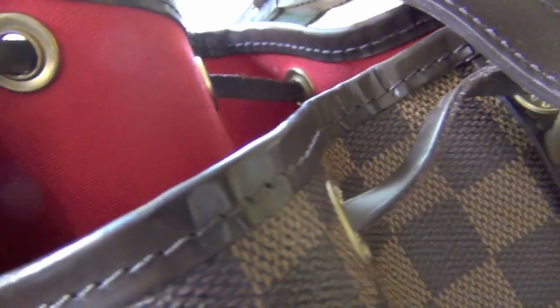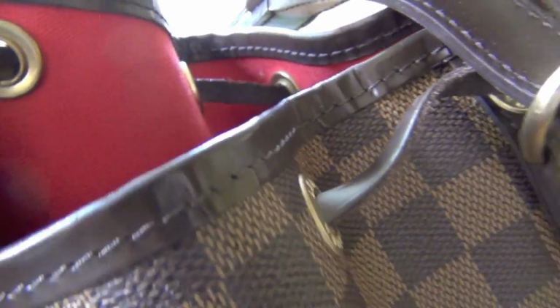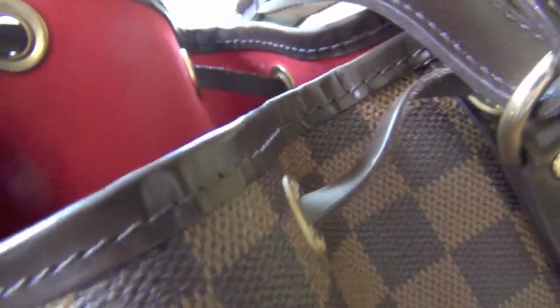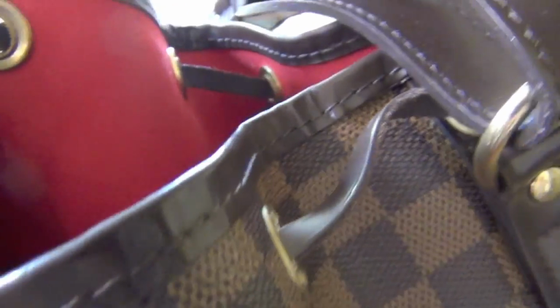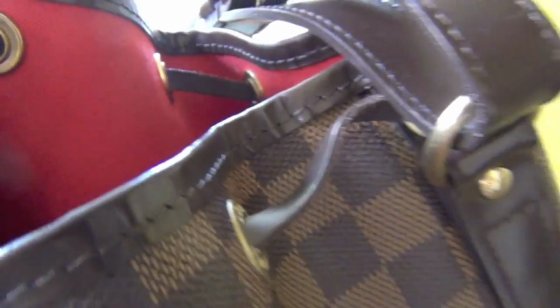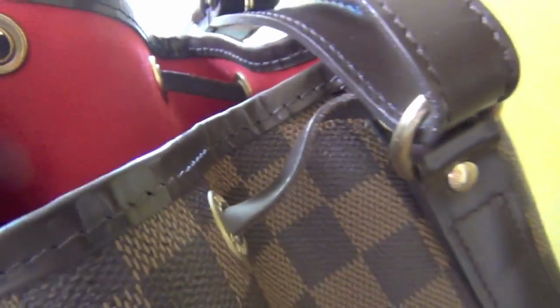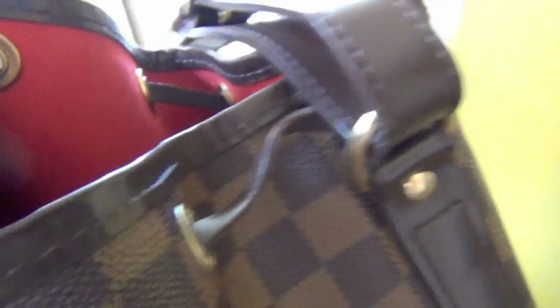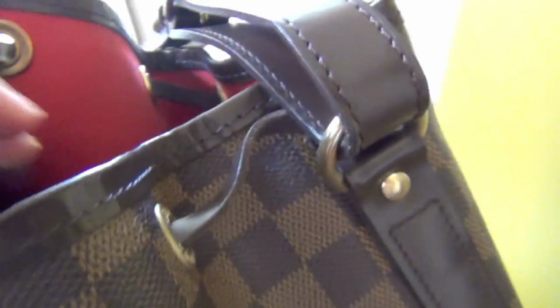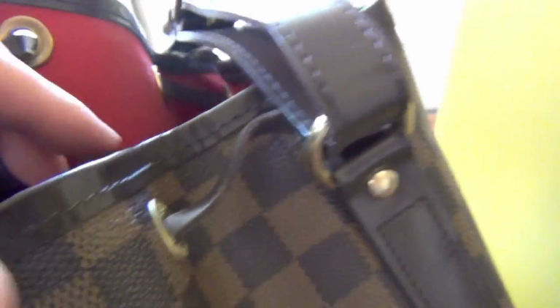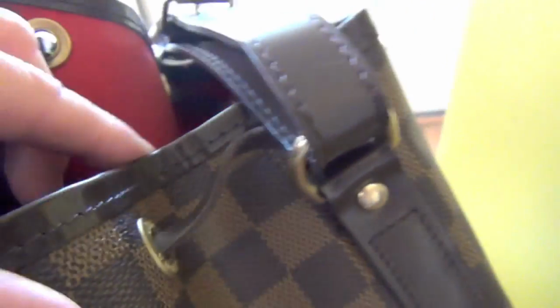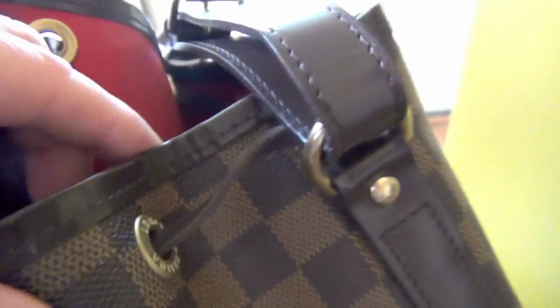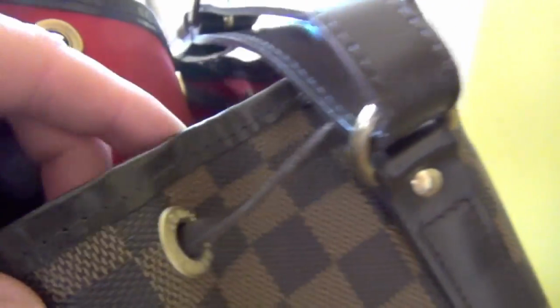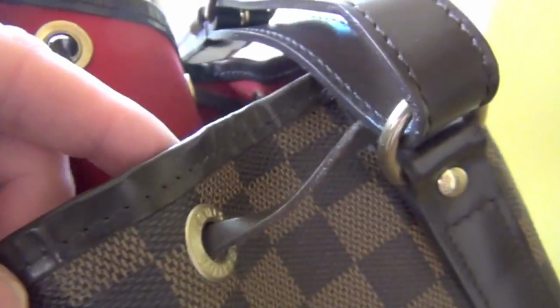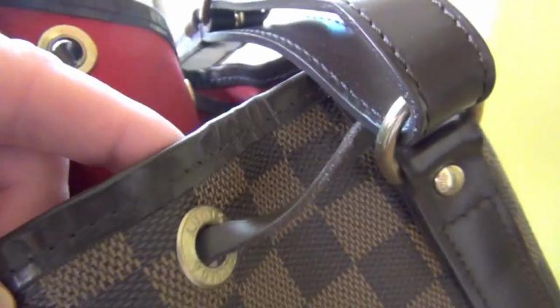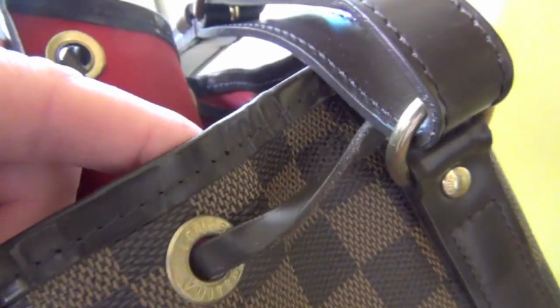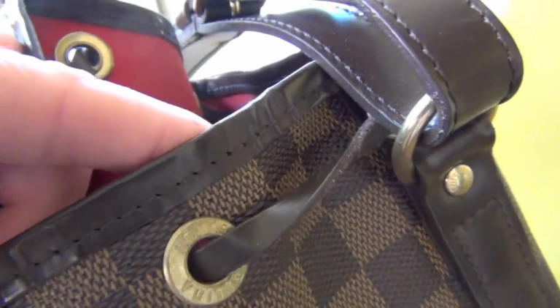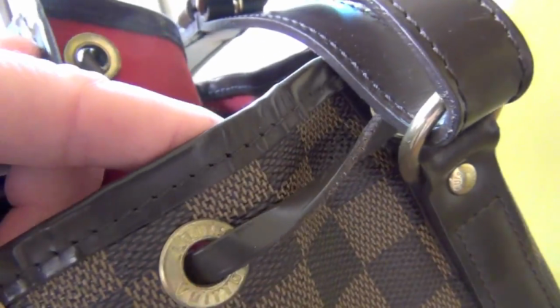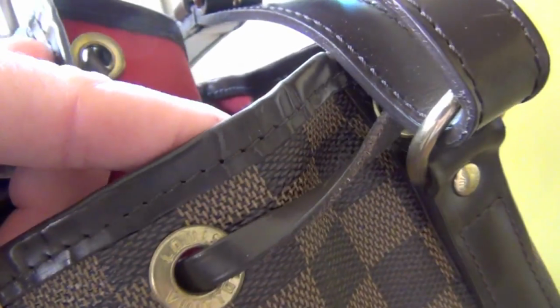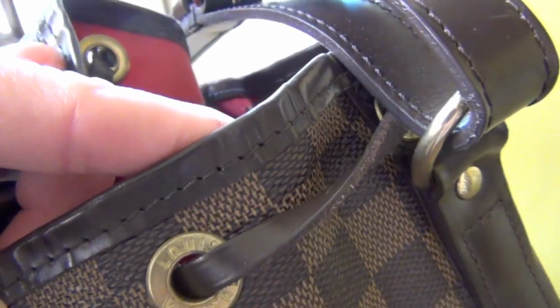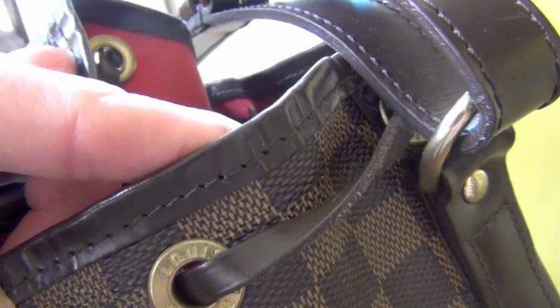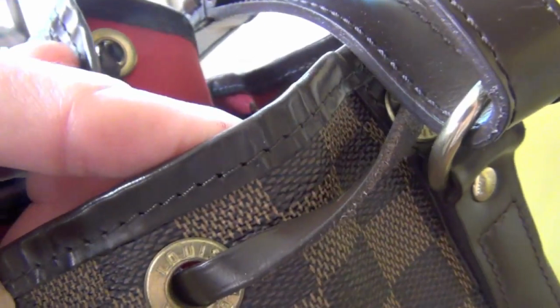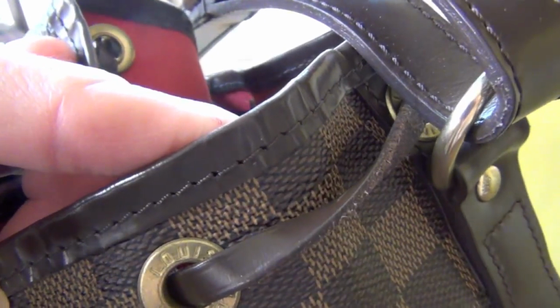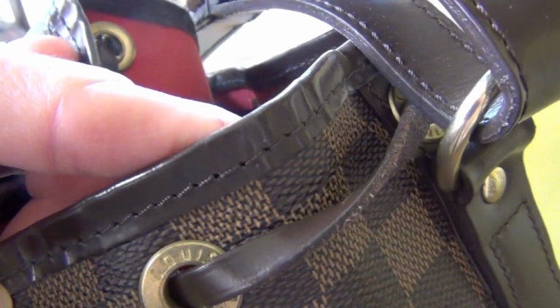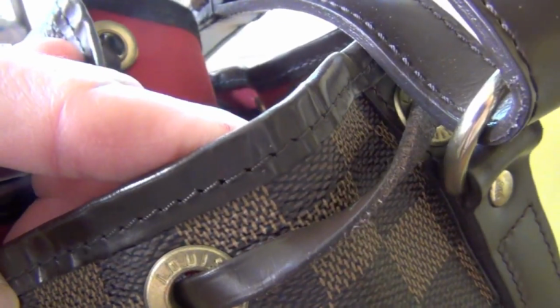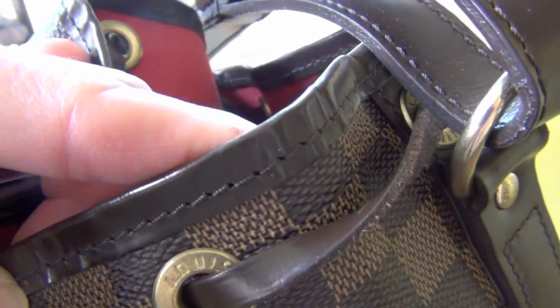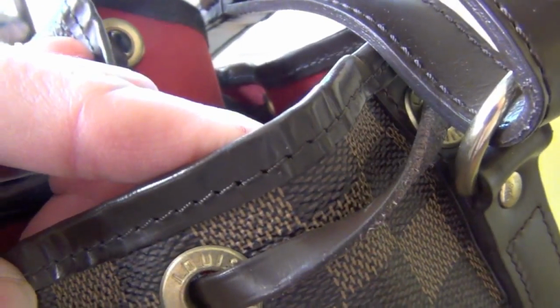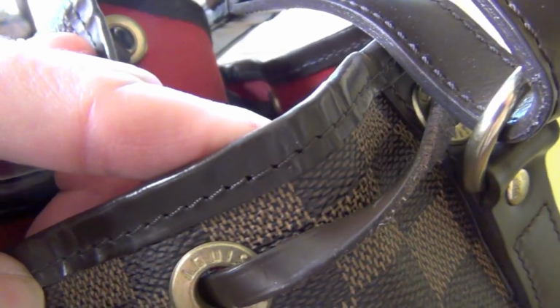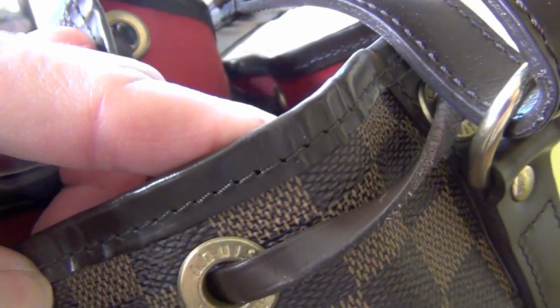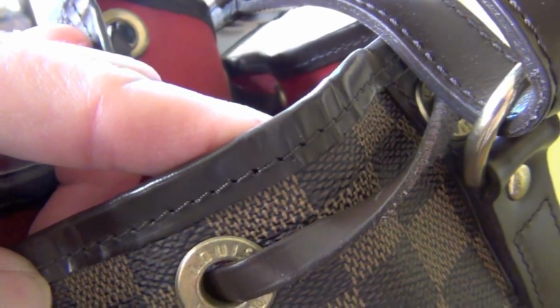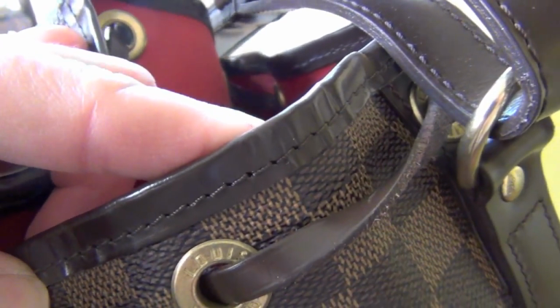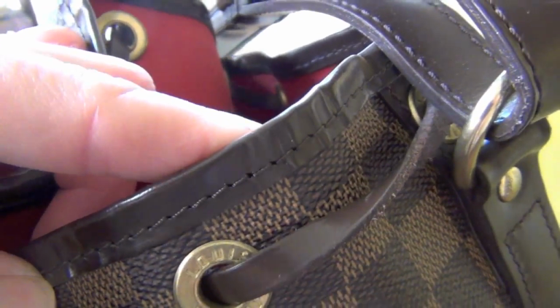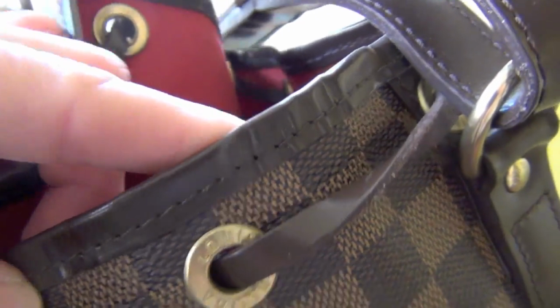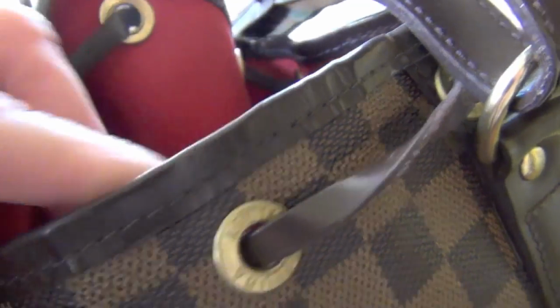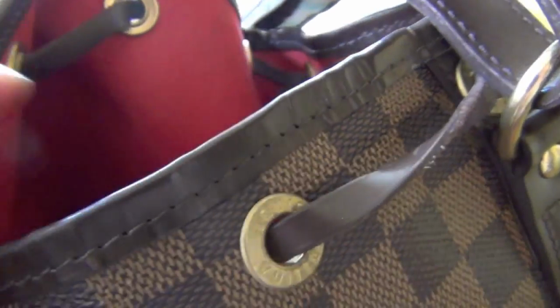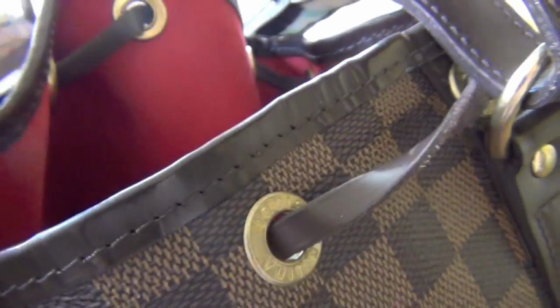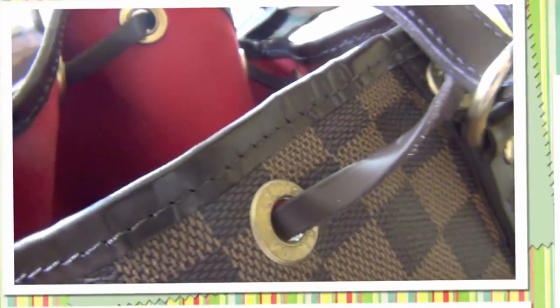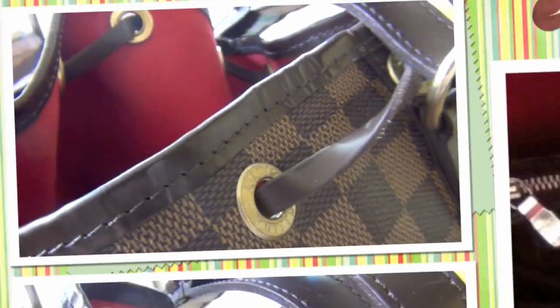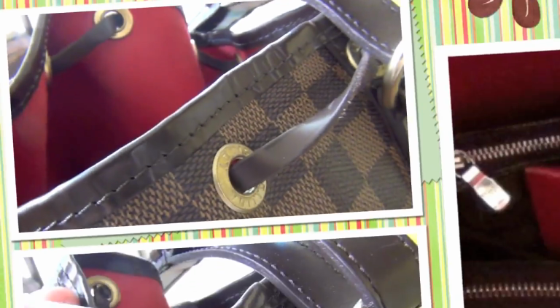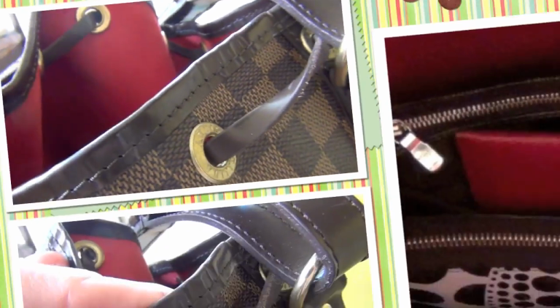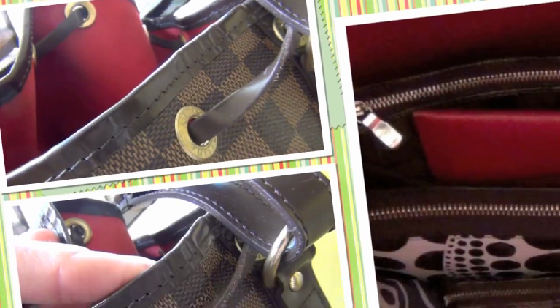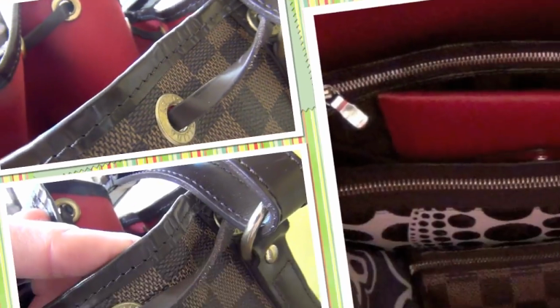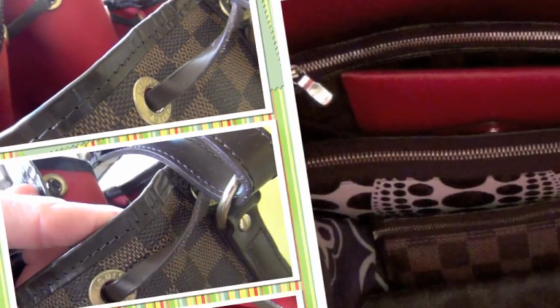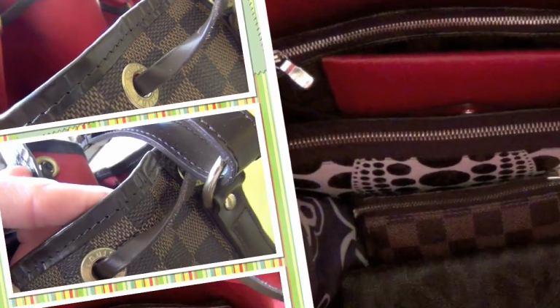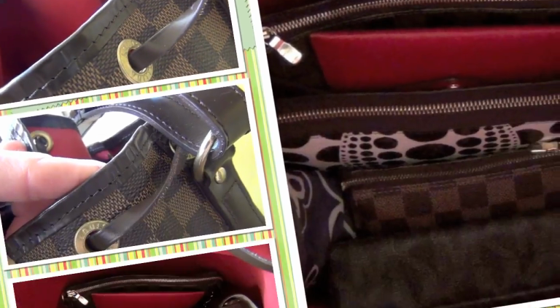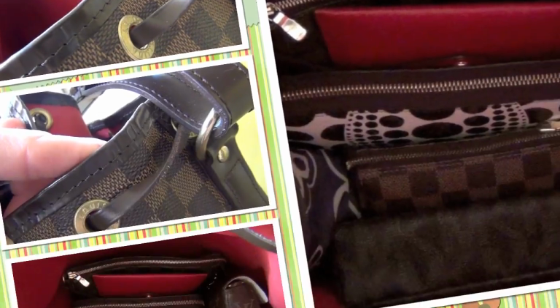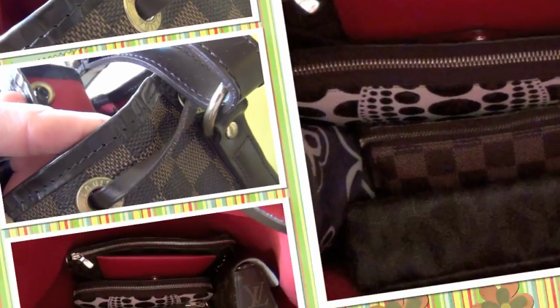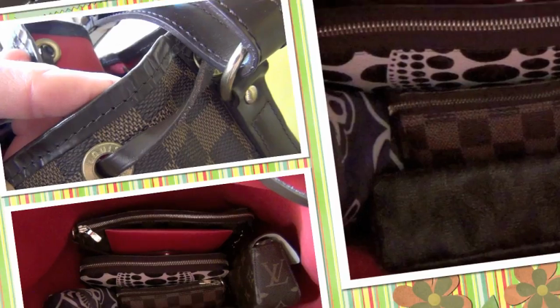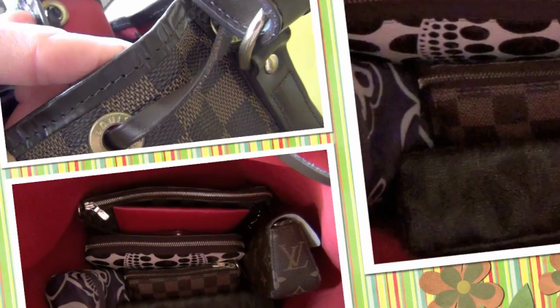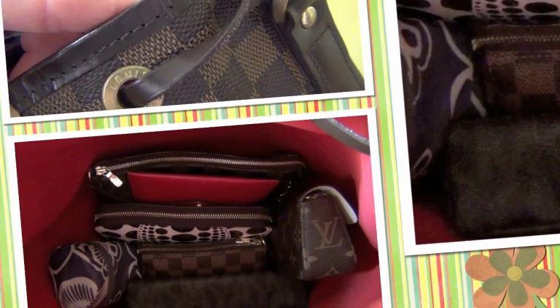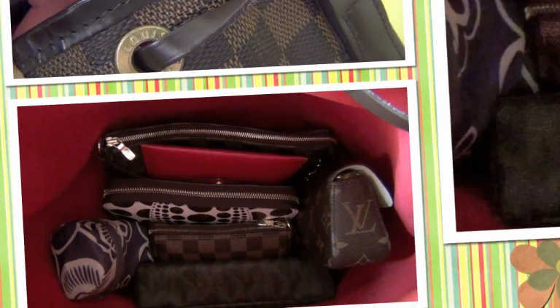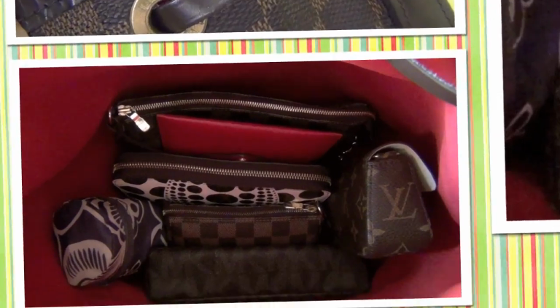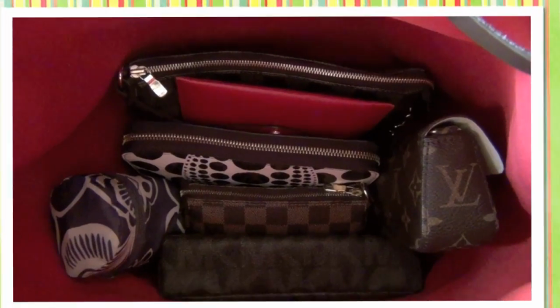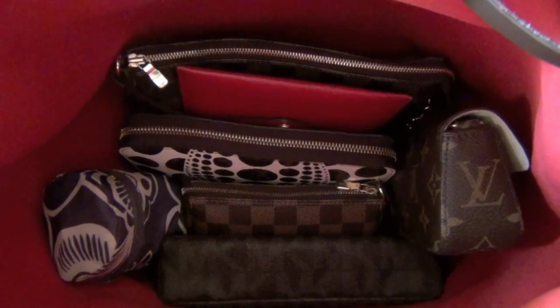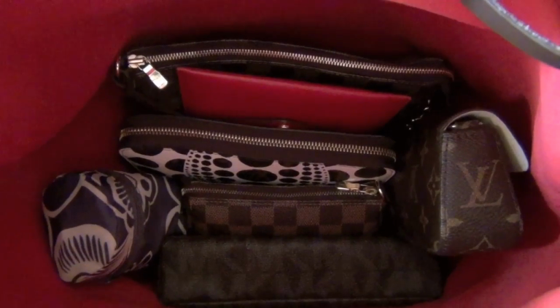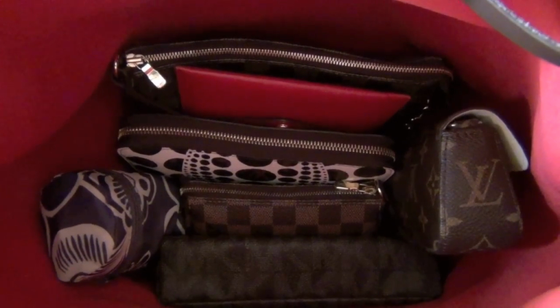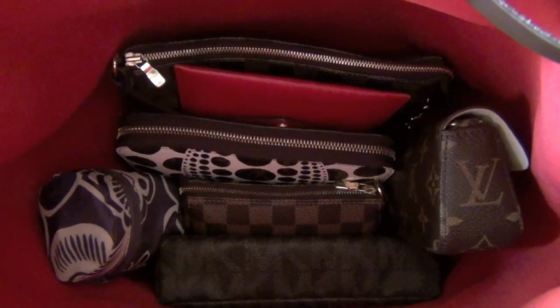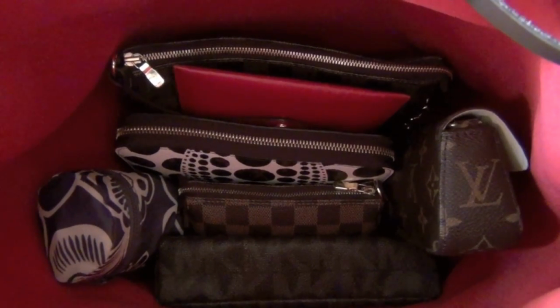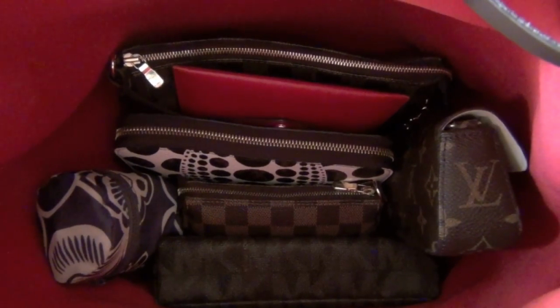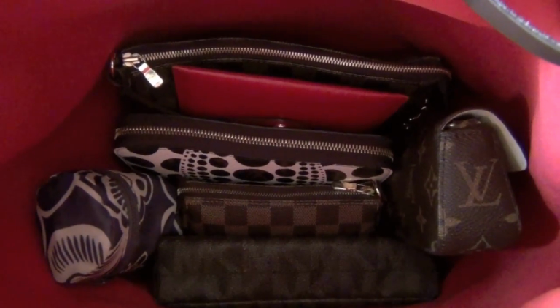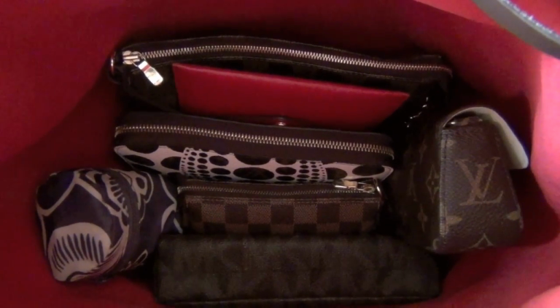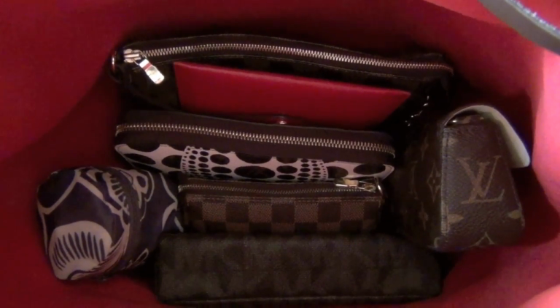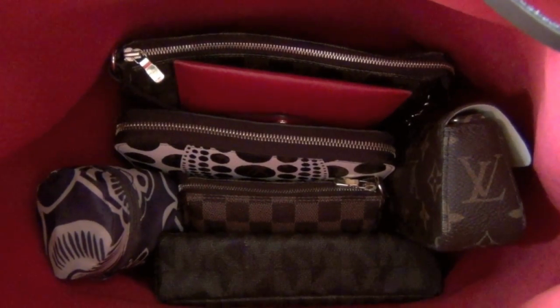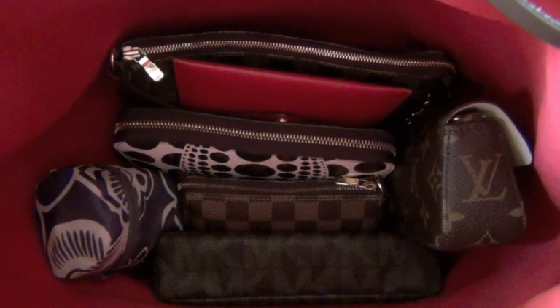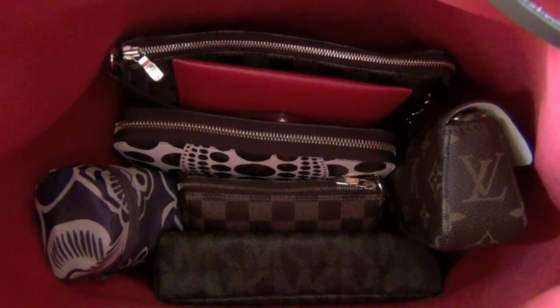A little bit of wear right here, but no cracking. Here's a shot of the interior.